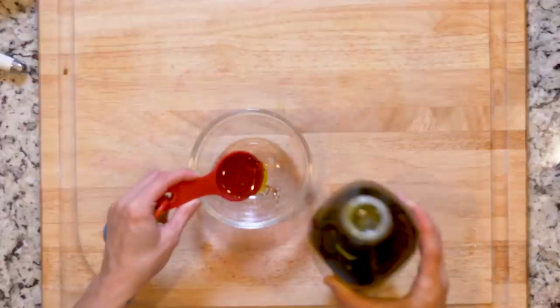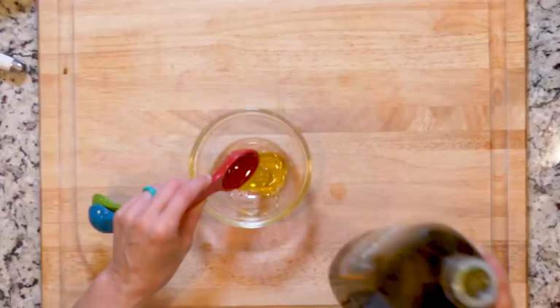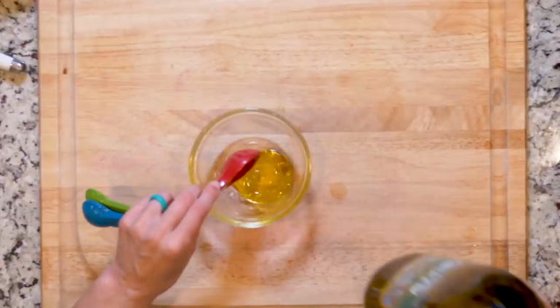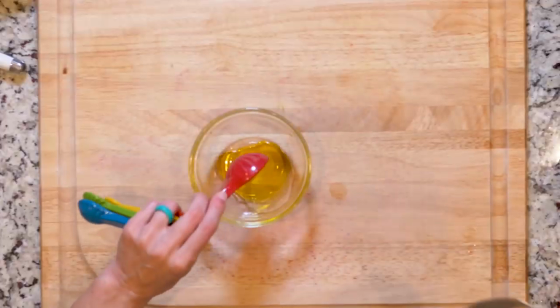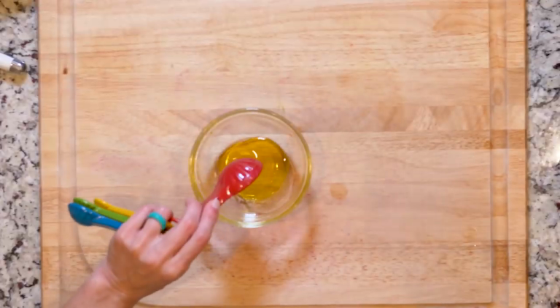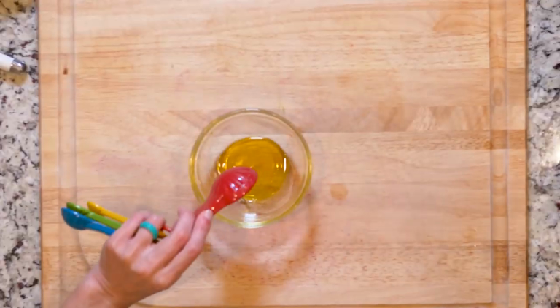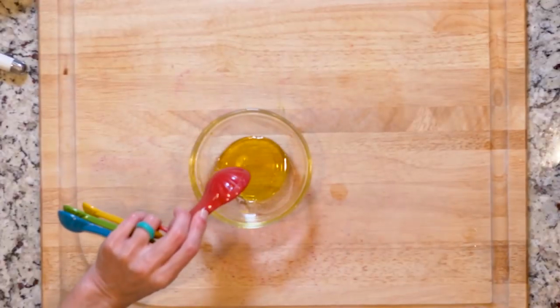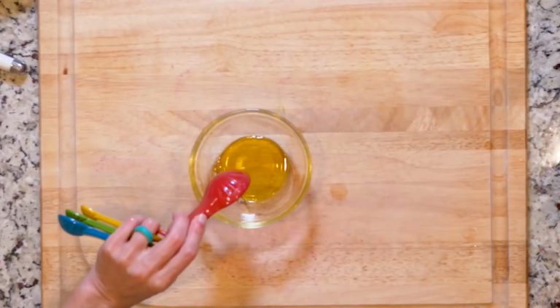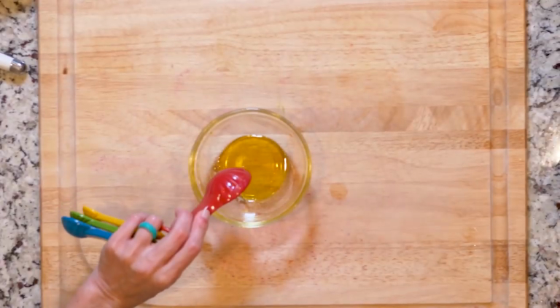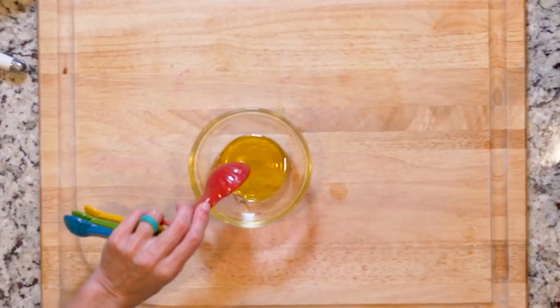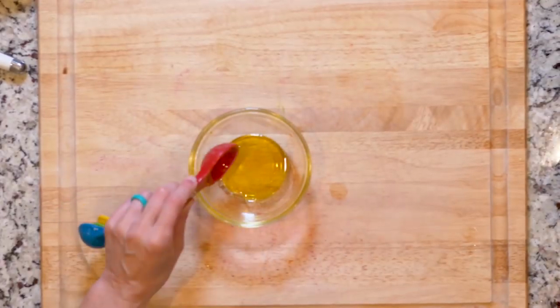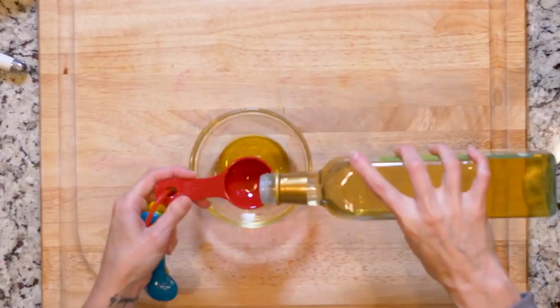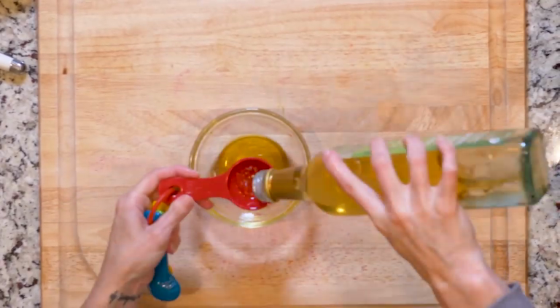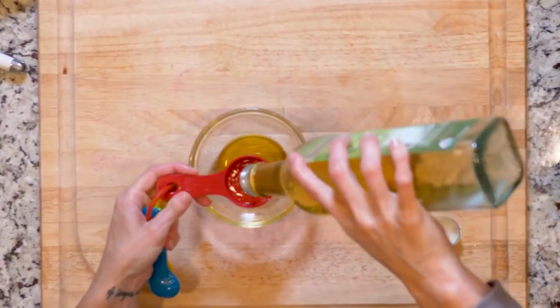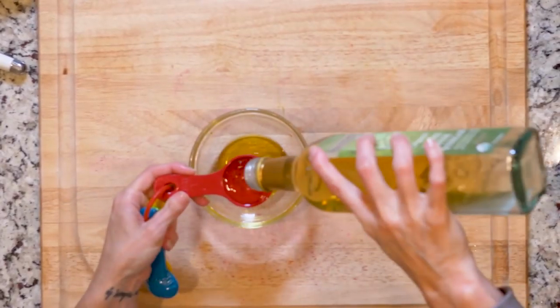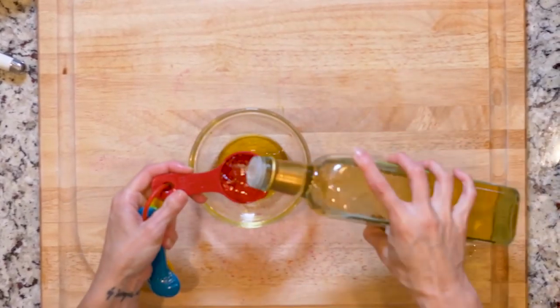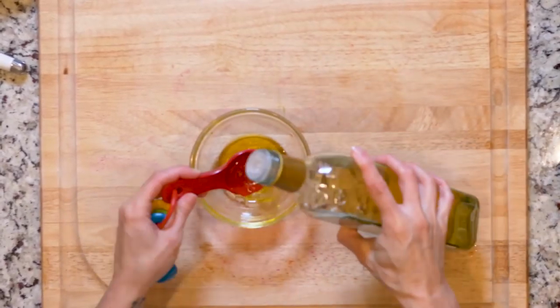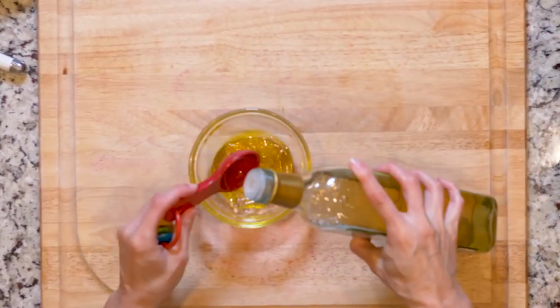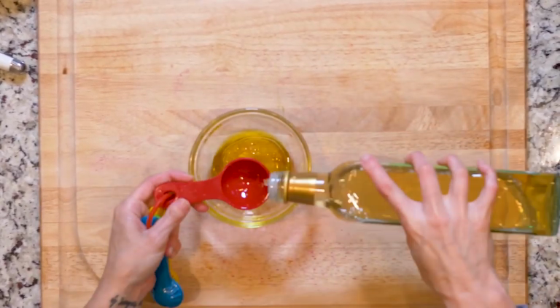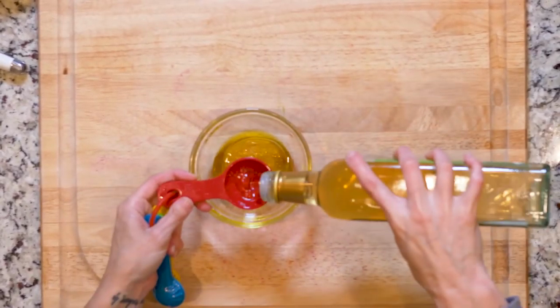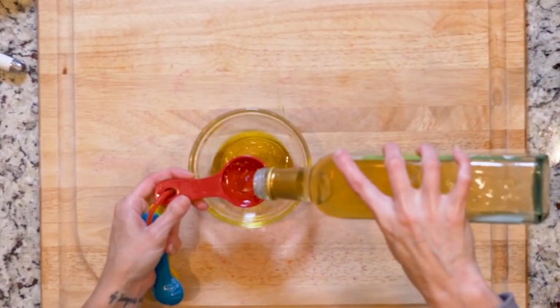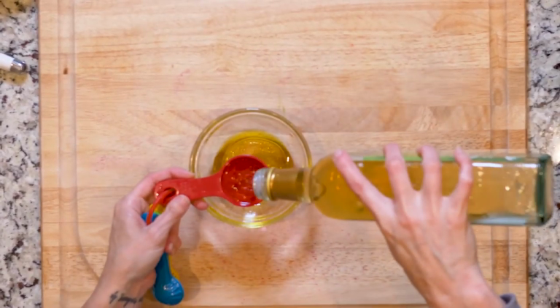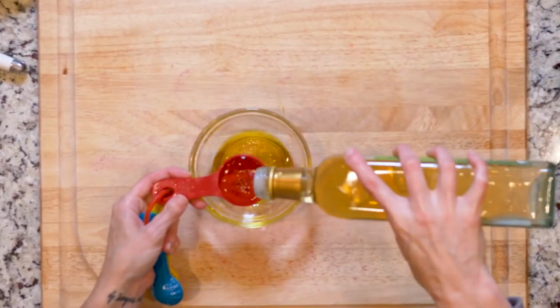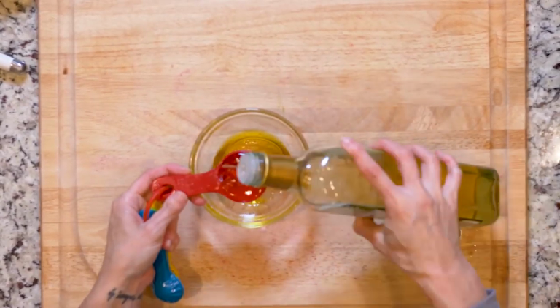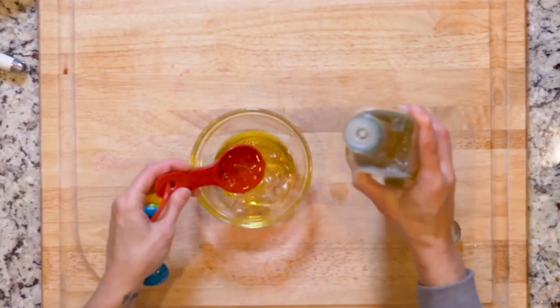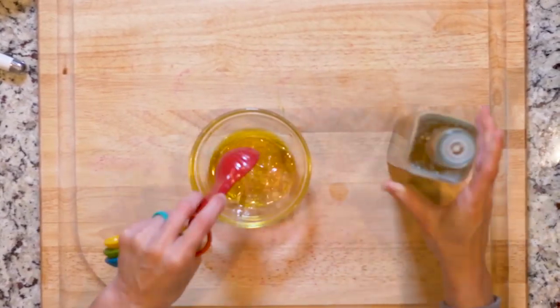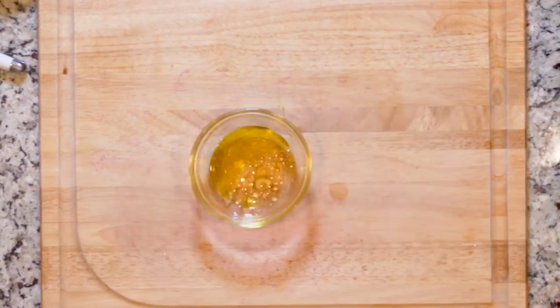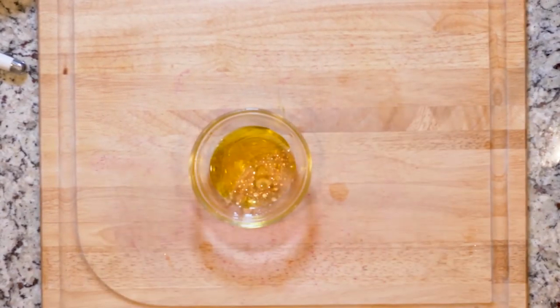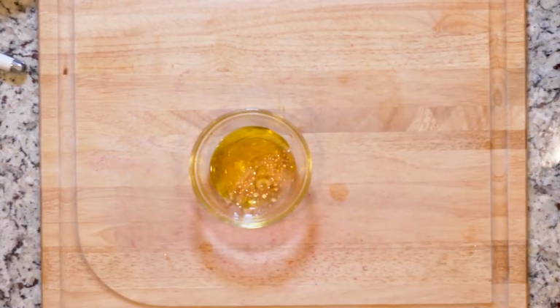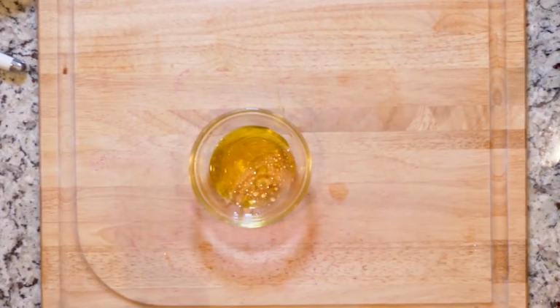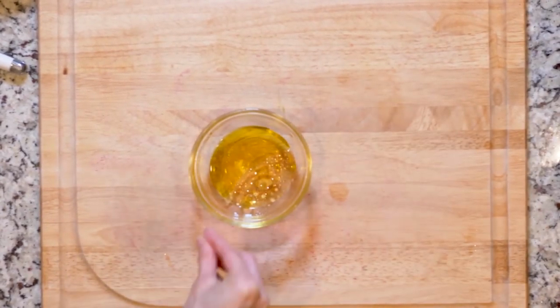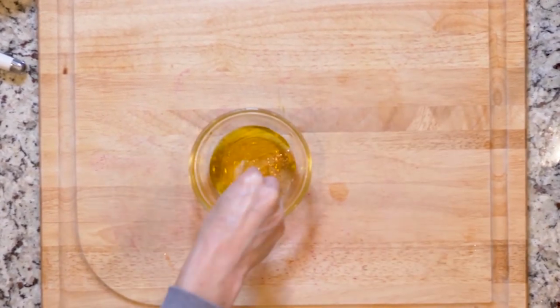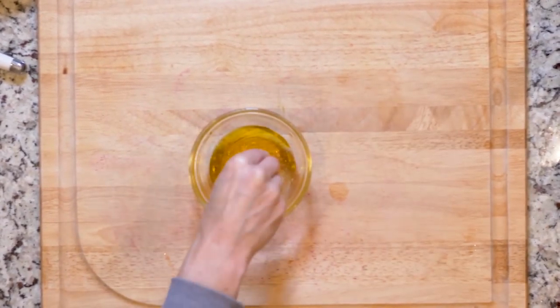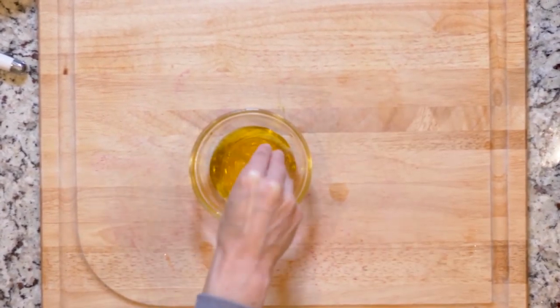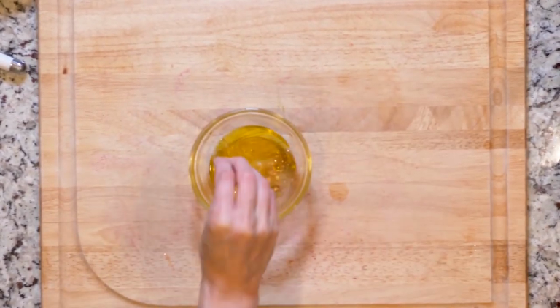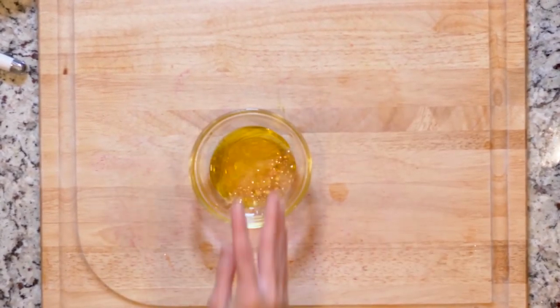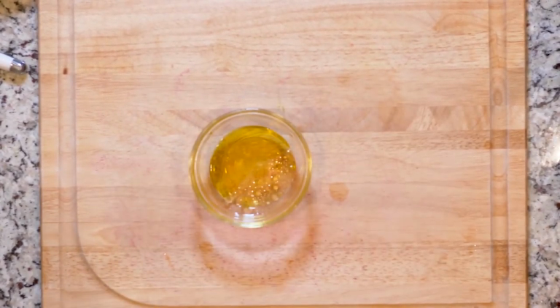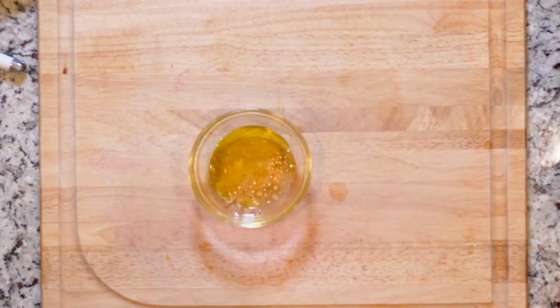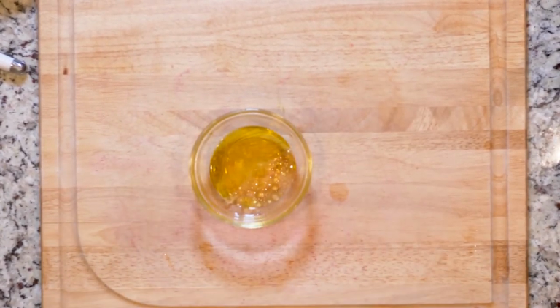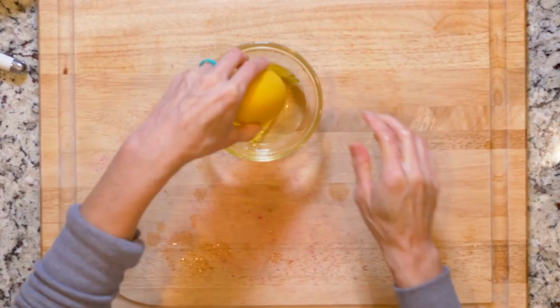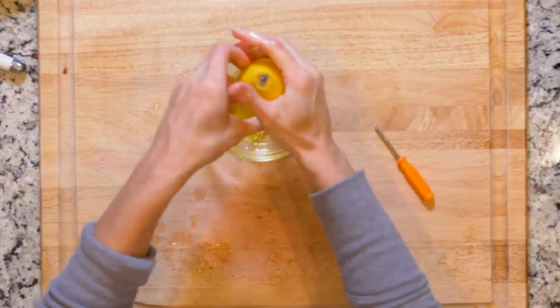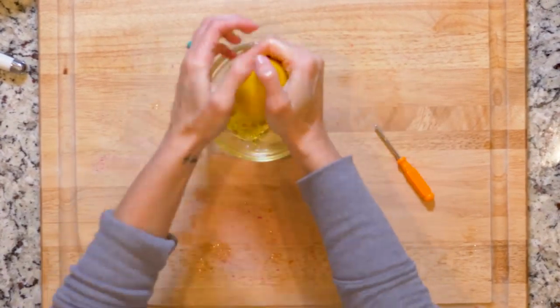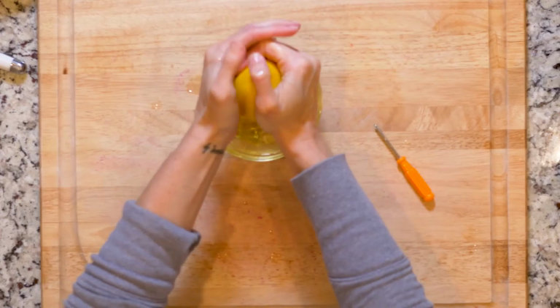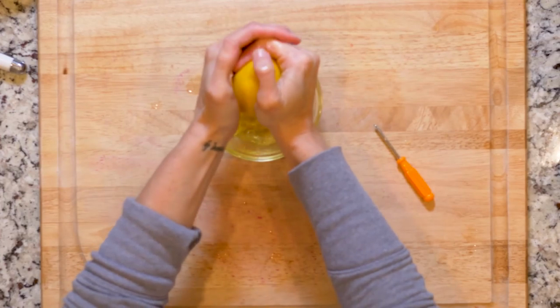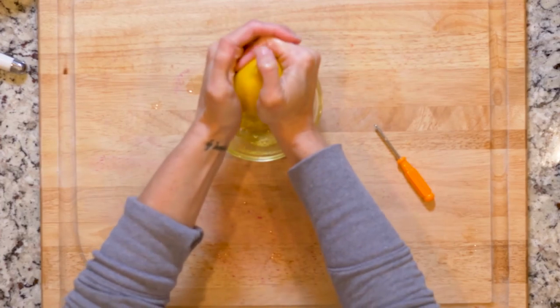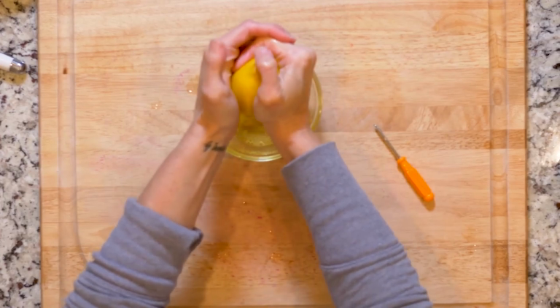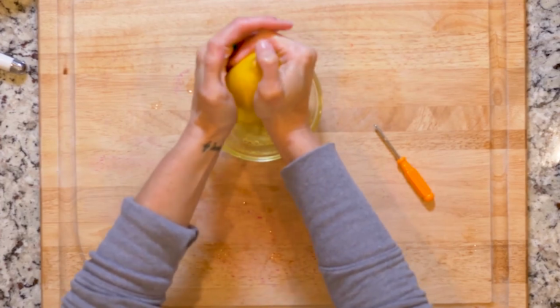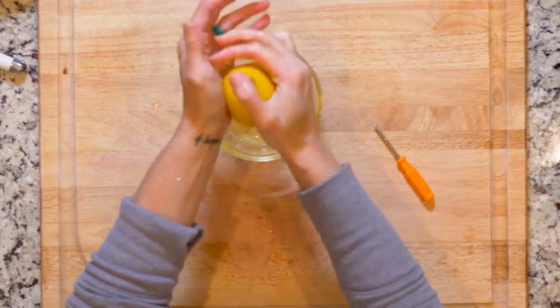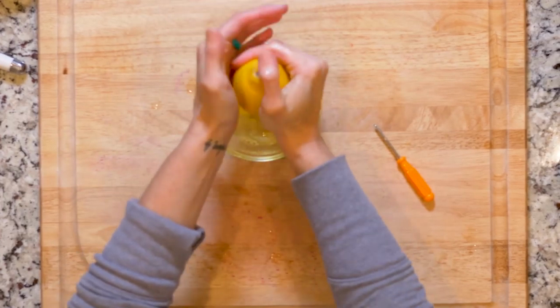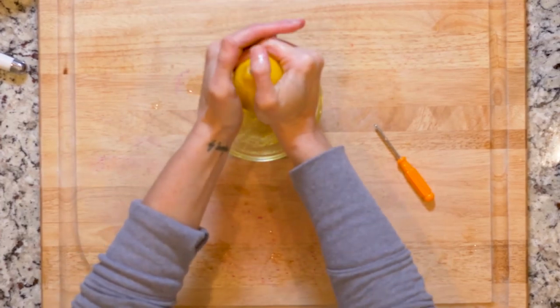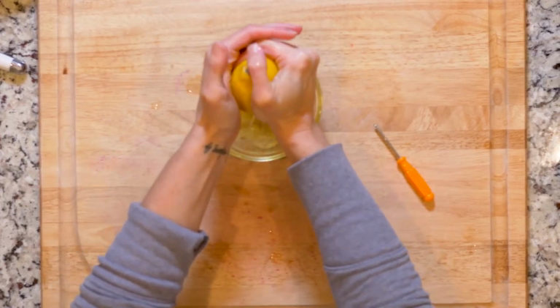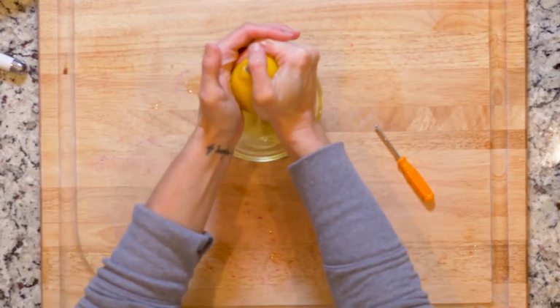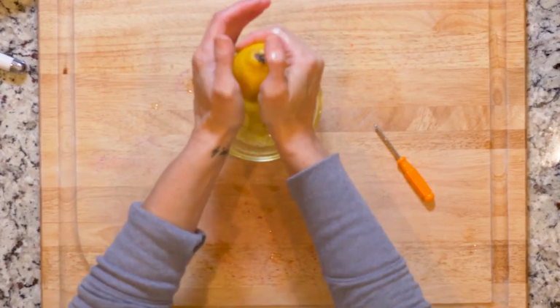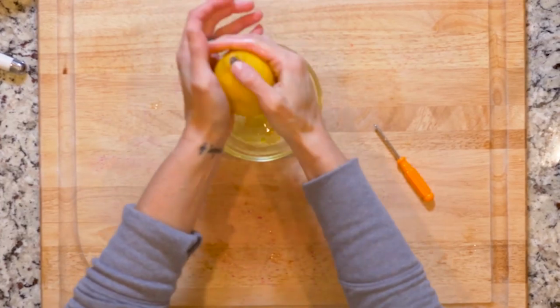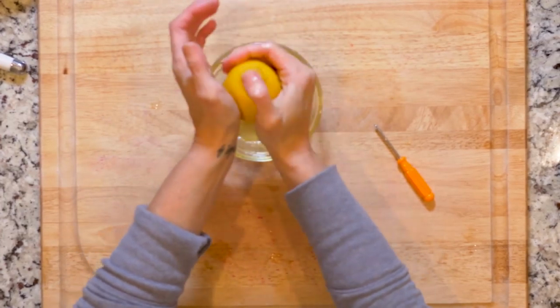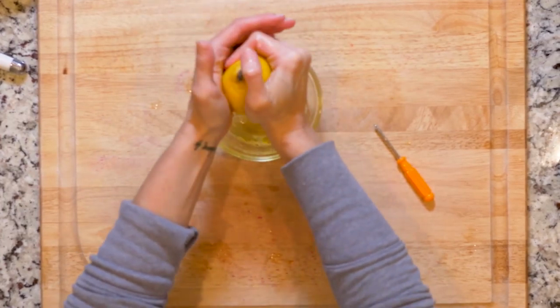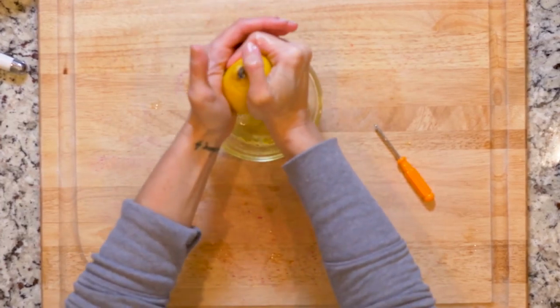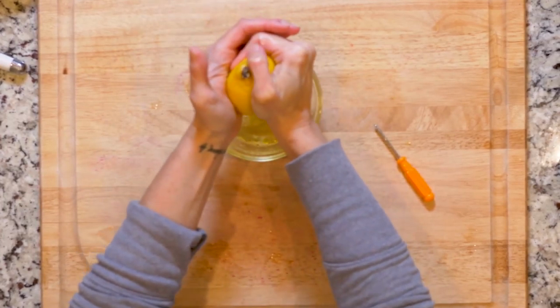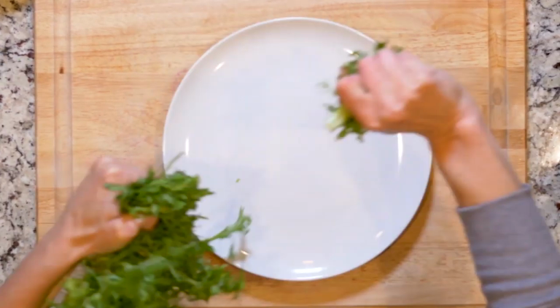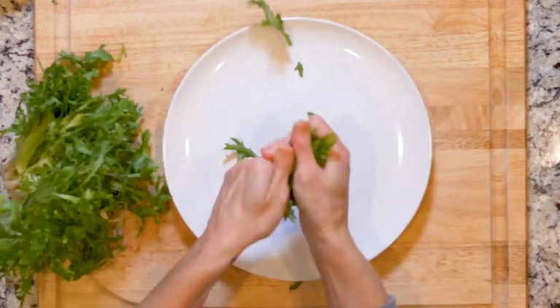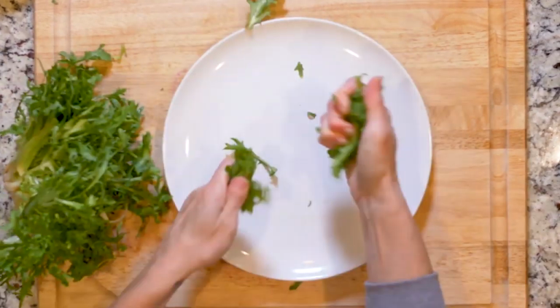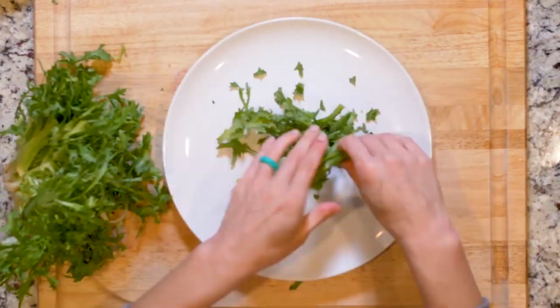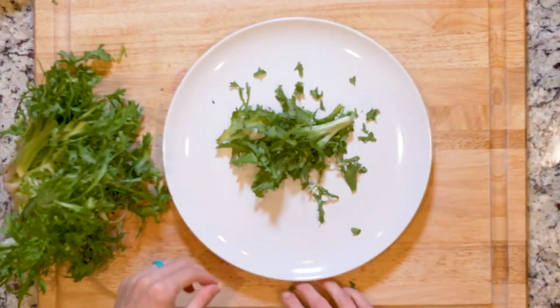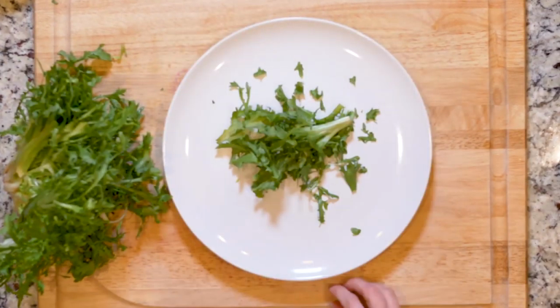While the cod is cooking, whisk together the olive oil, white wine vinegar, juice from one lemon, and a little salt. Set that aside.